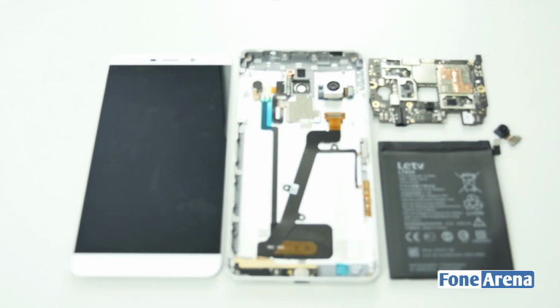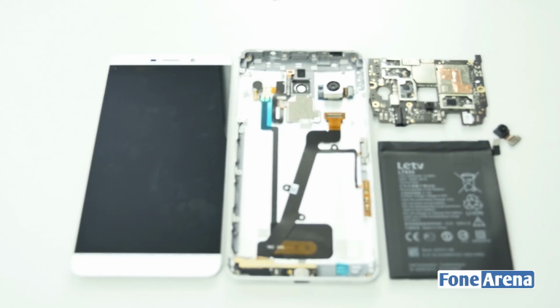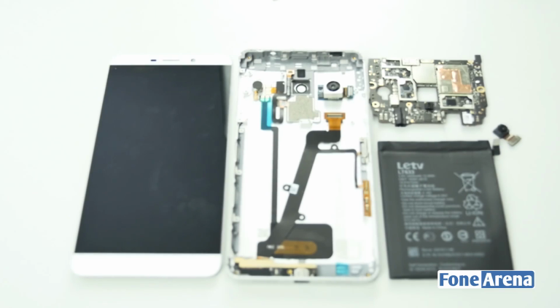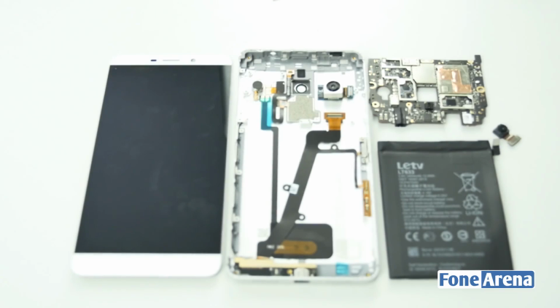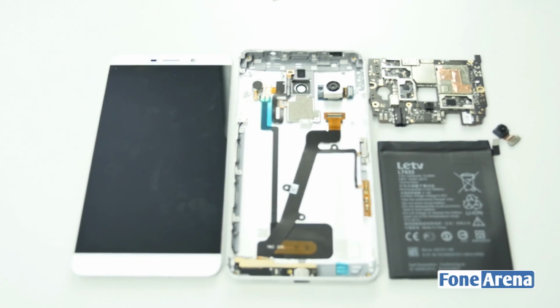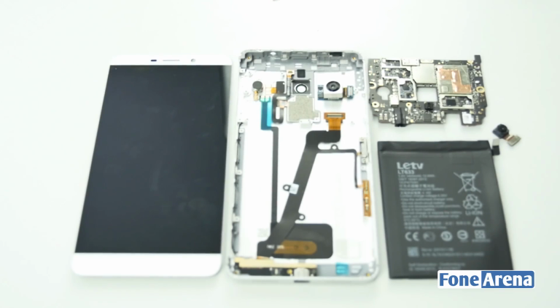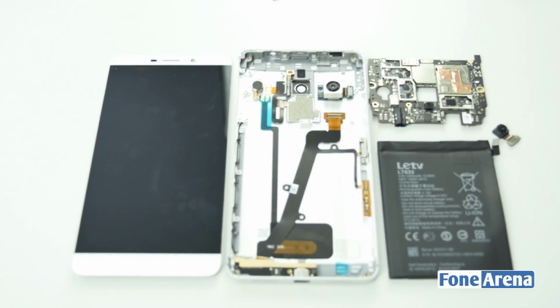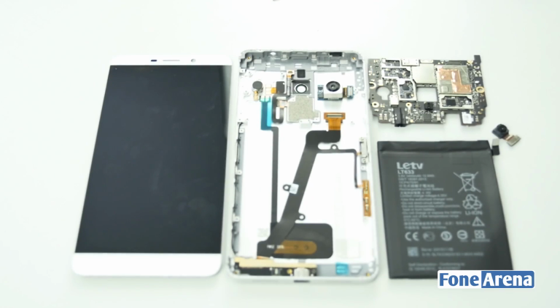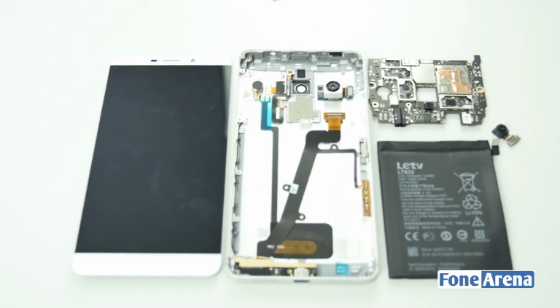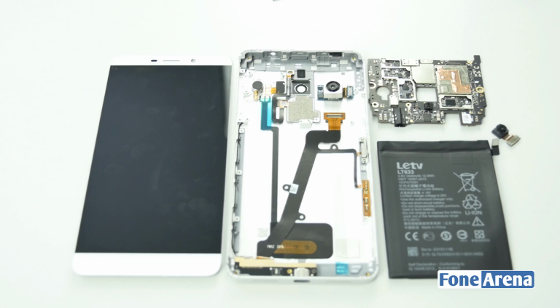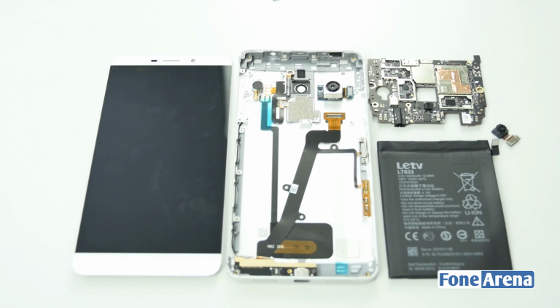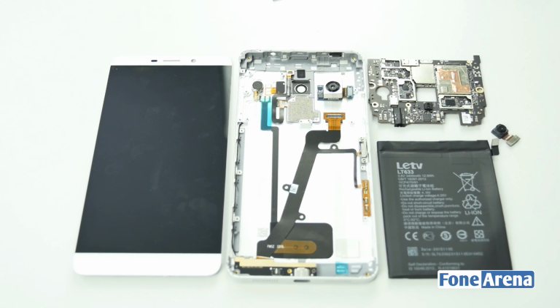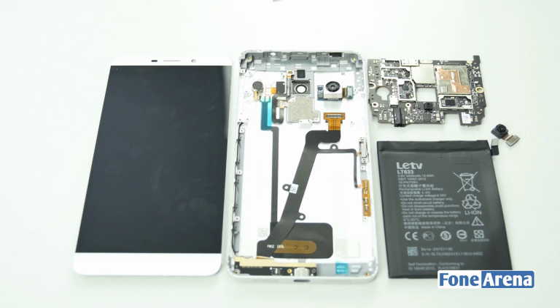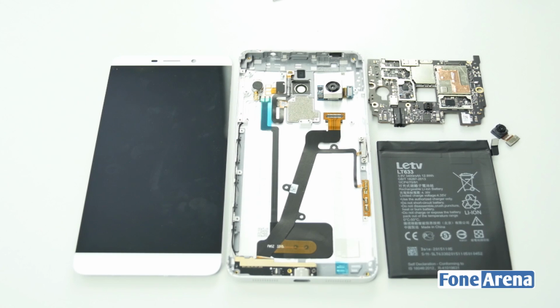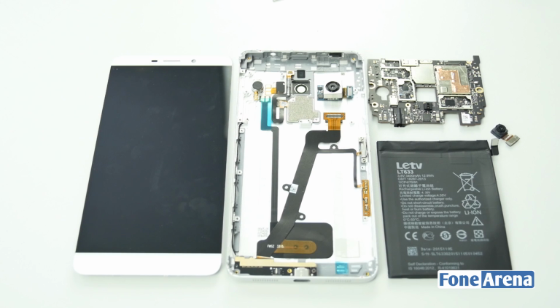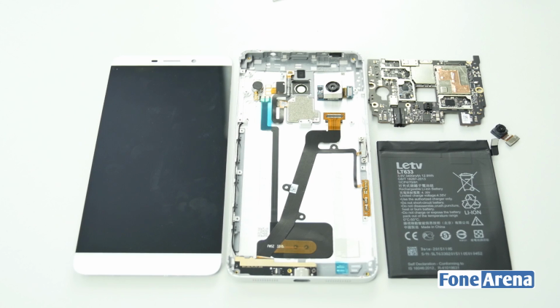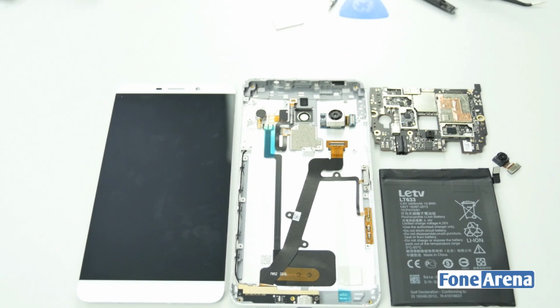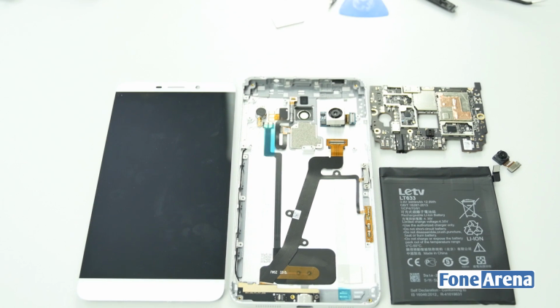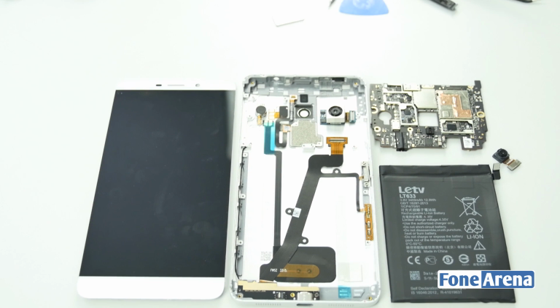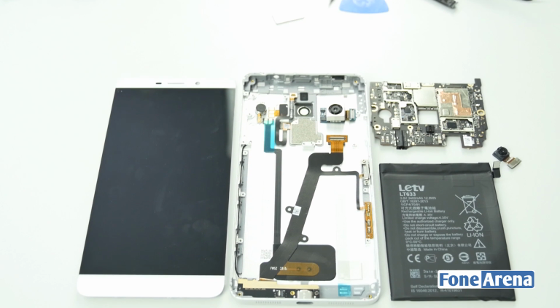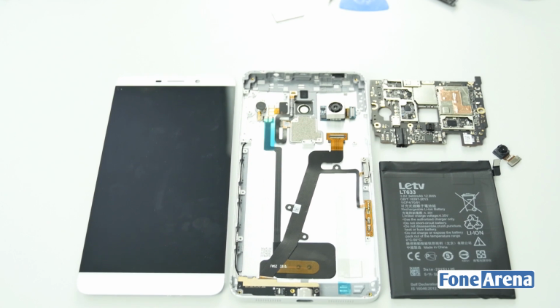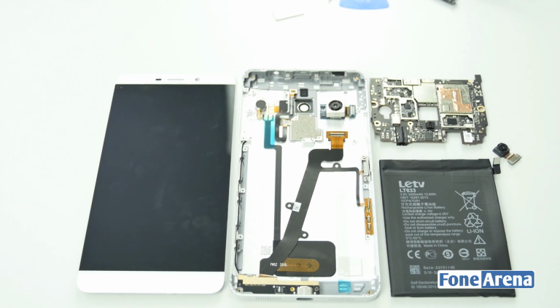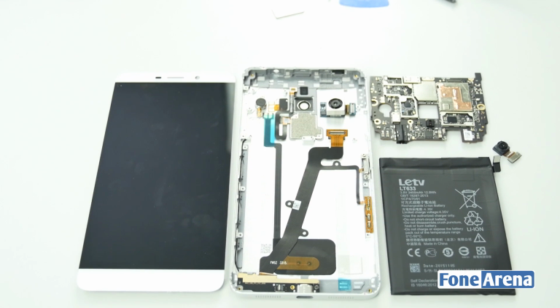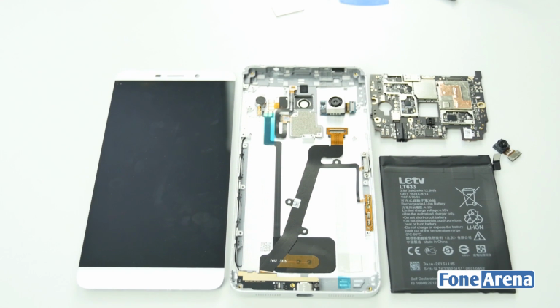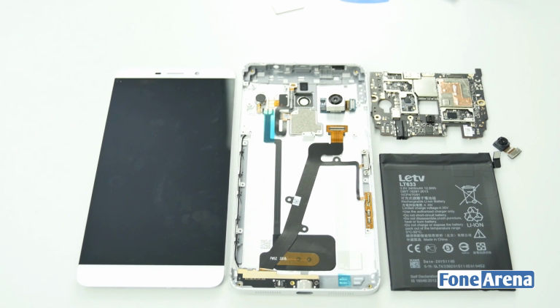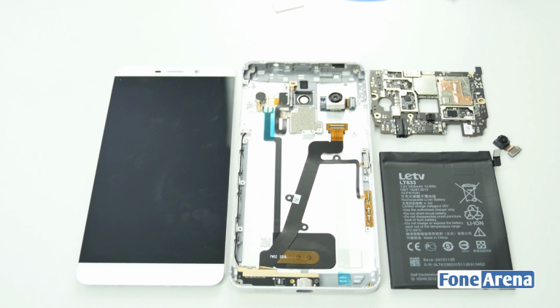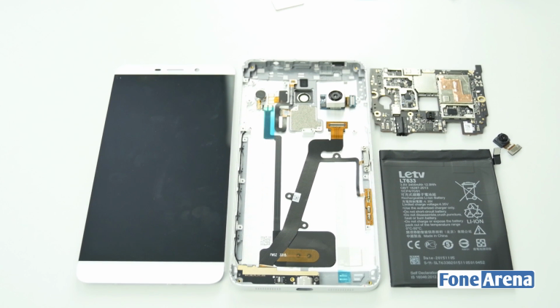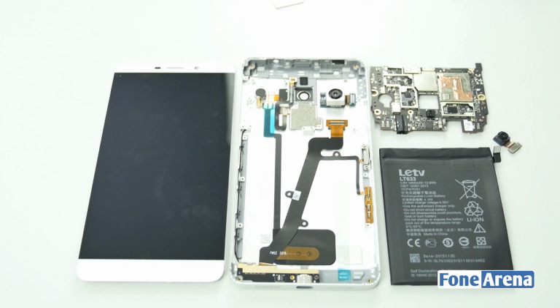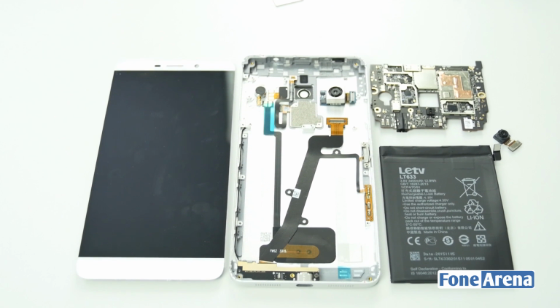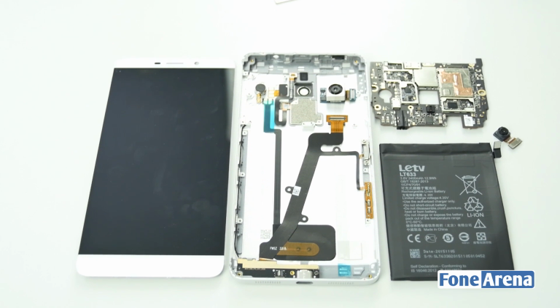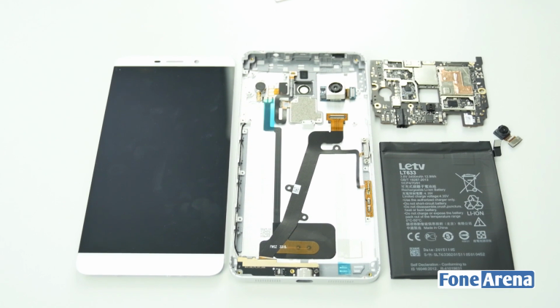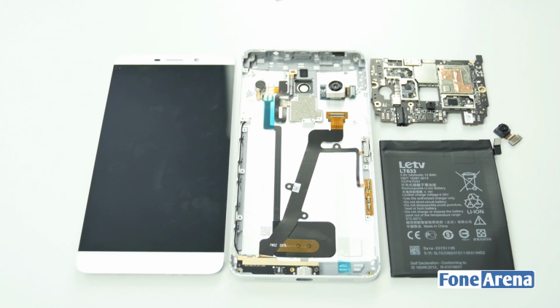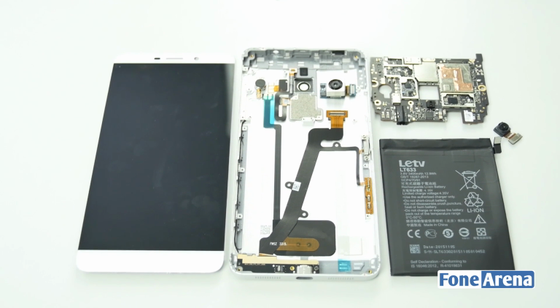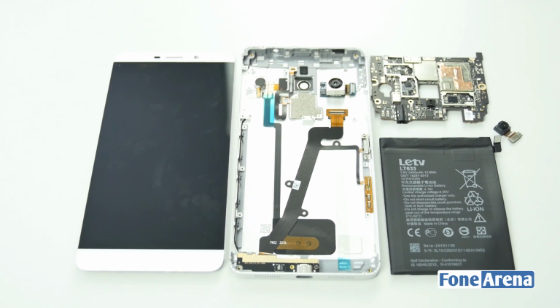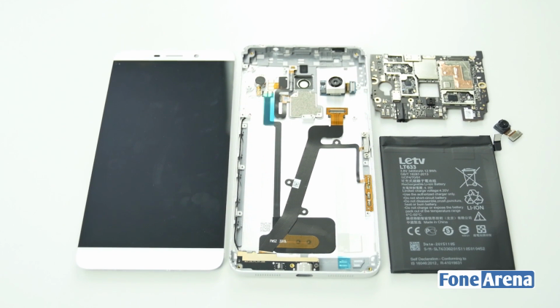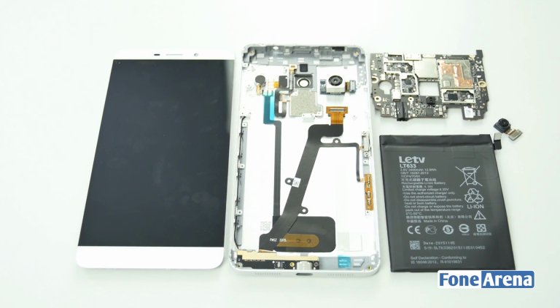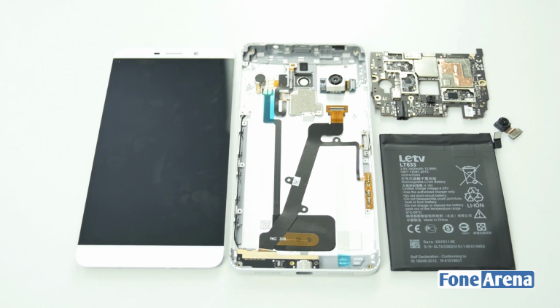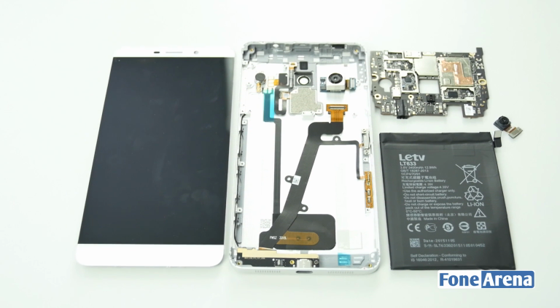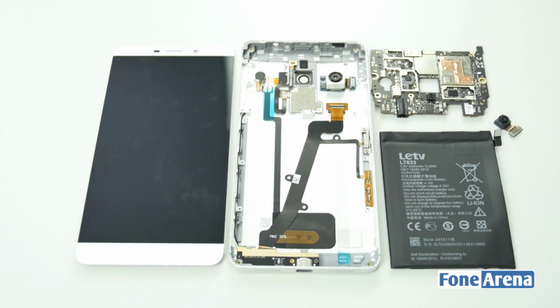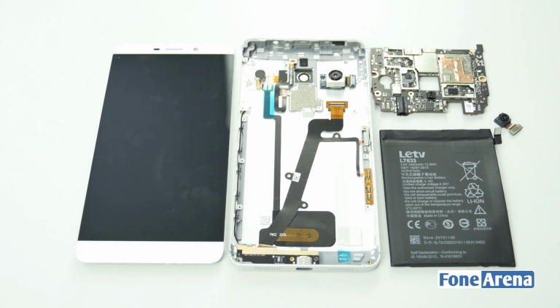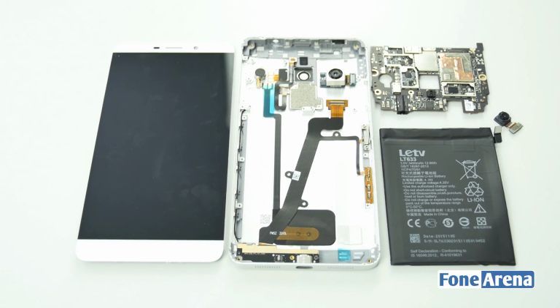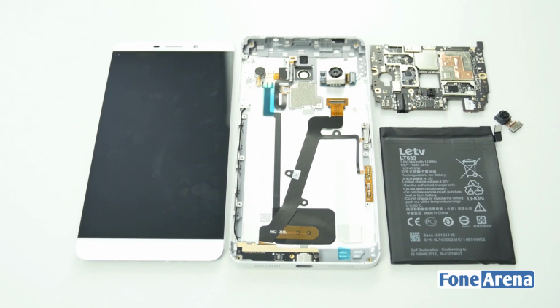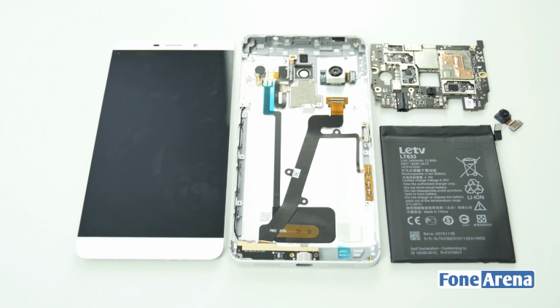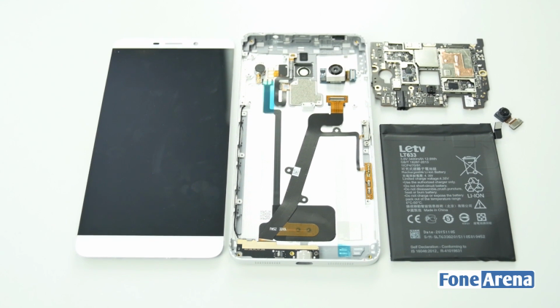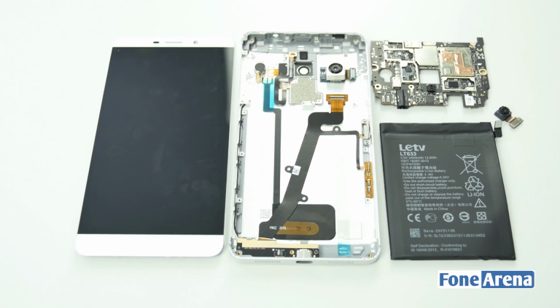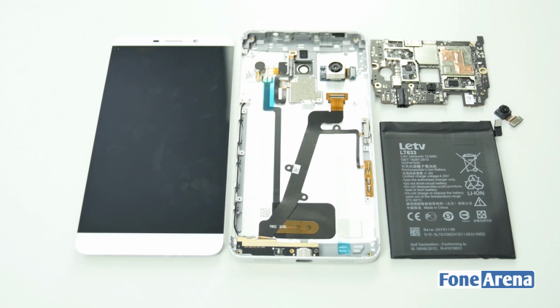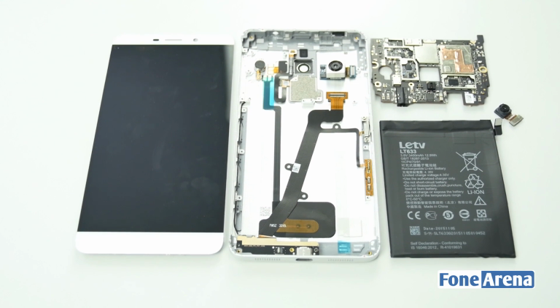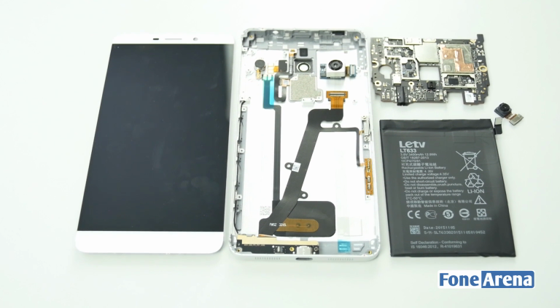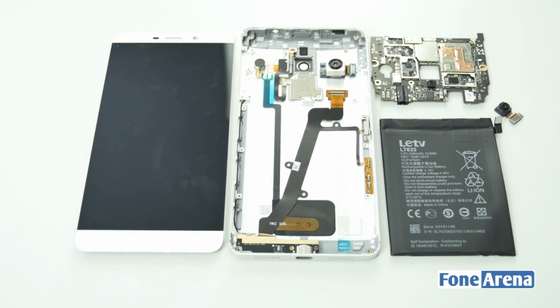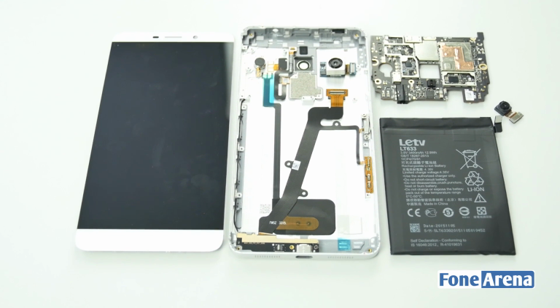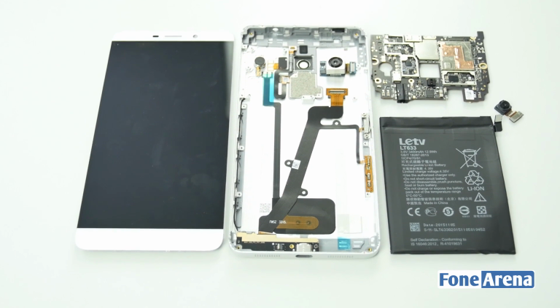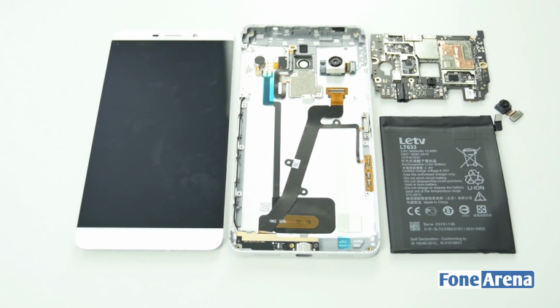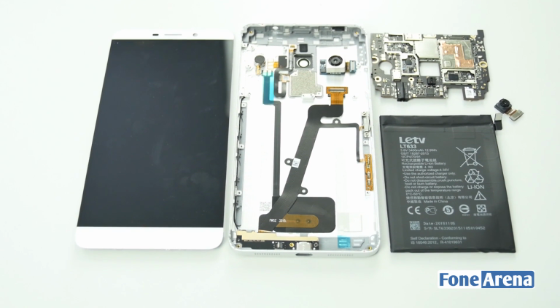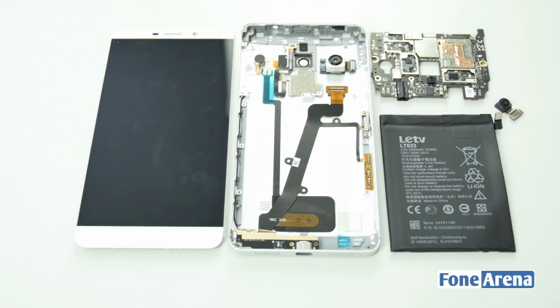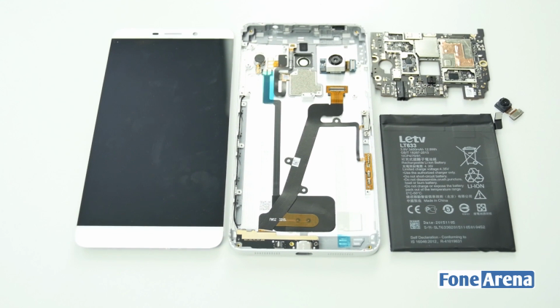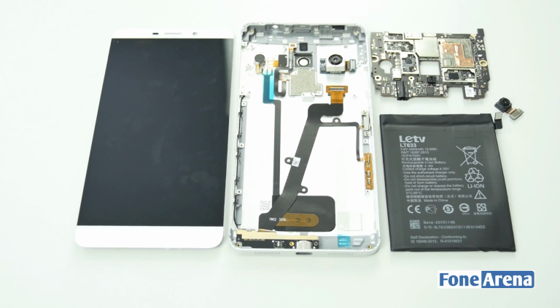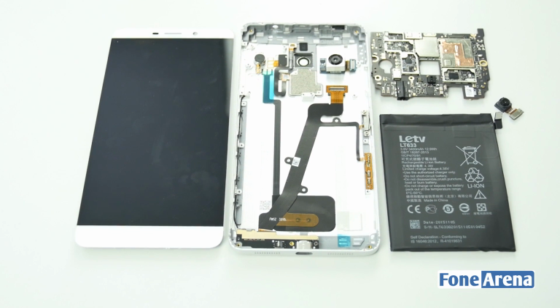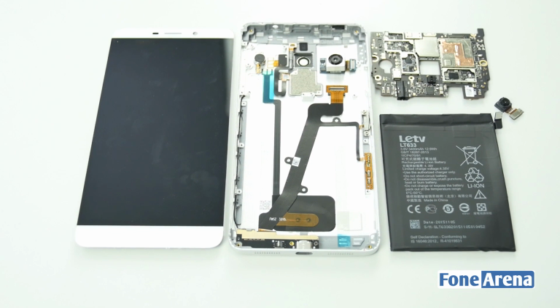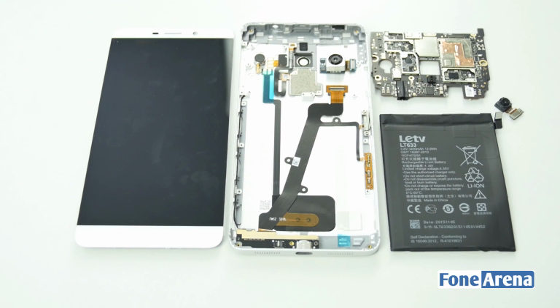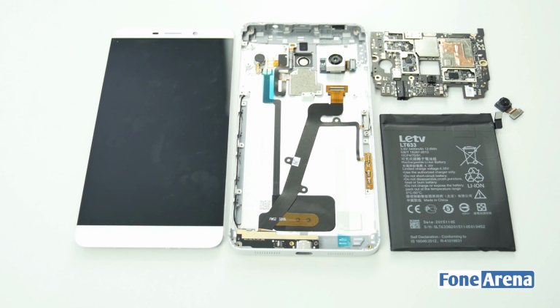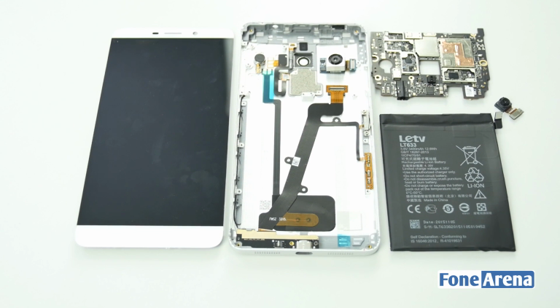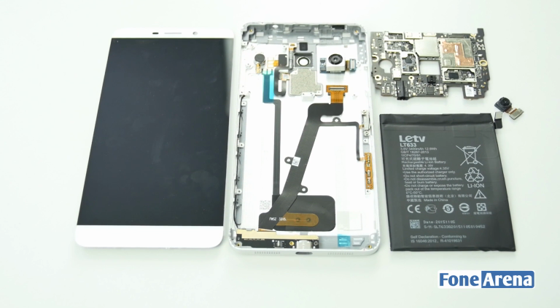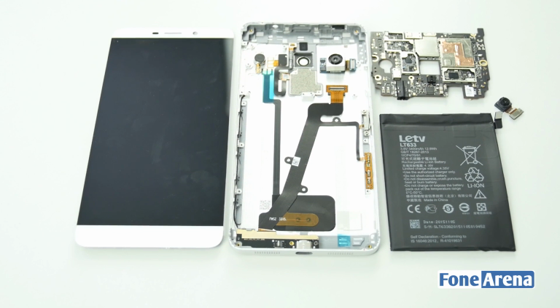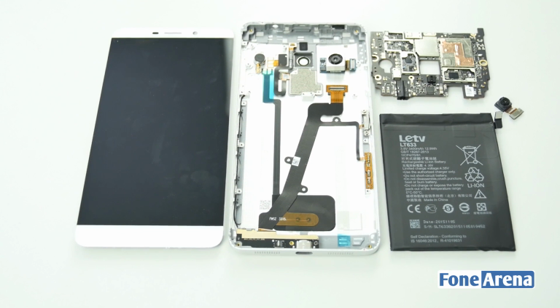So that's it for the teardown, guys. If you liked this video, do hit the like button and subscribe to our channel for more videos like this. Thanks for watching.